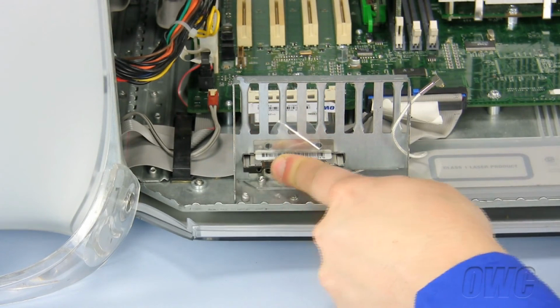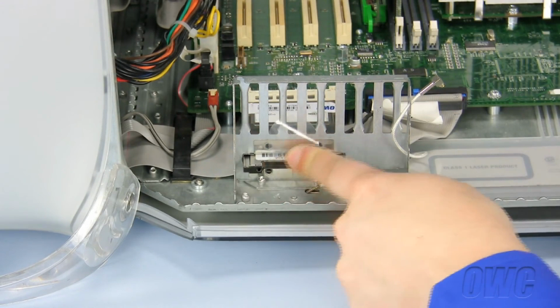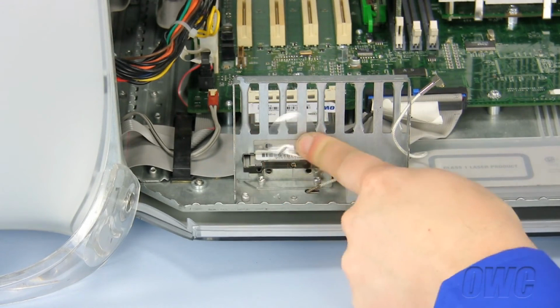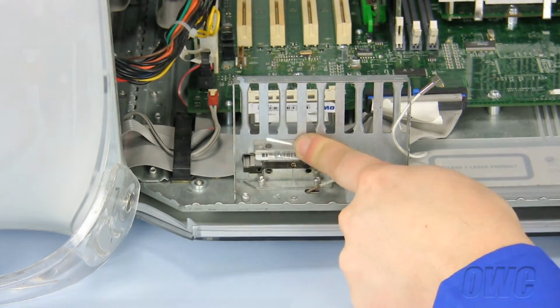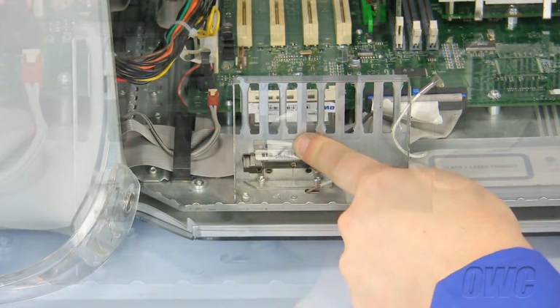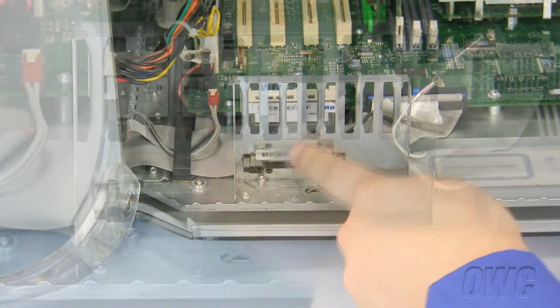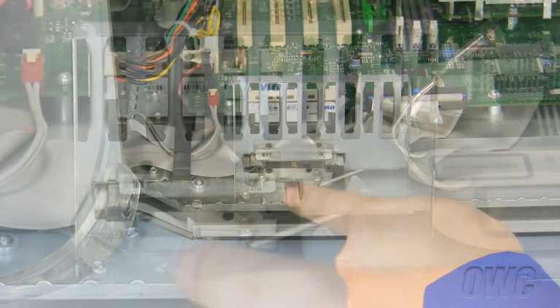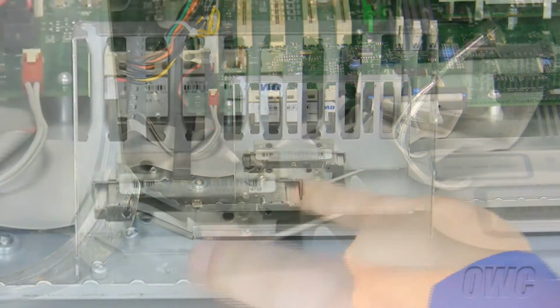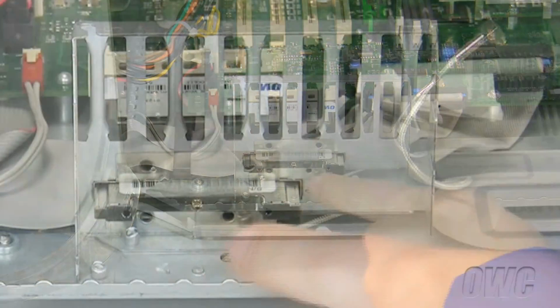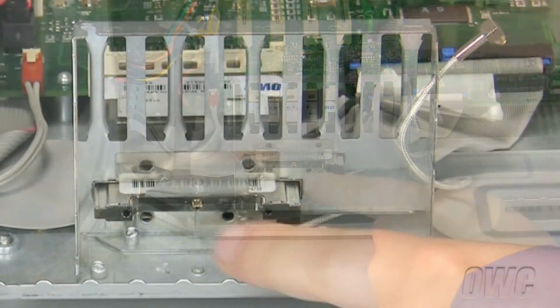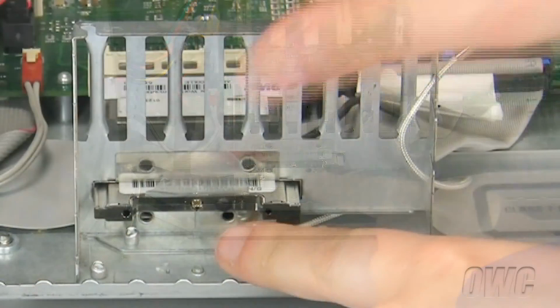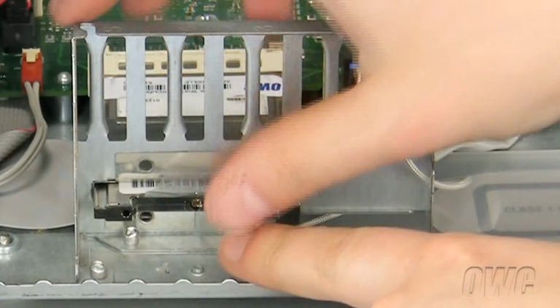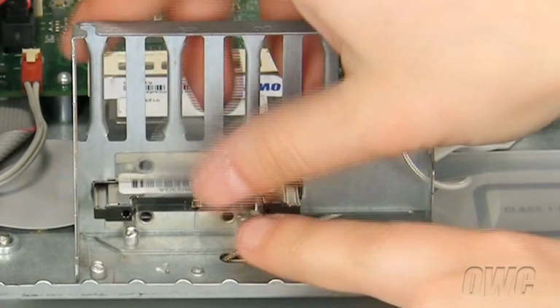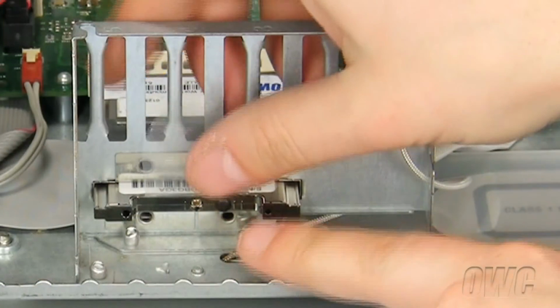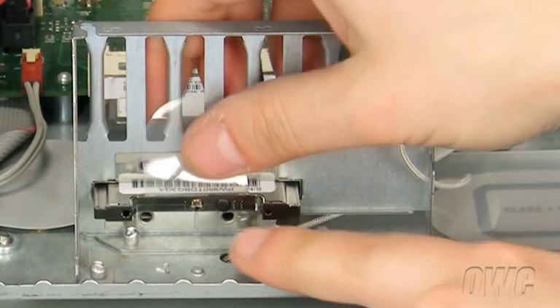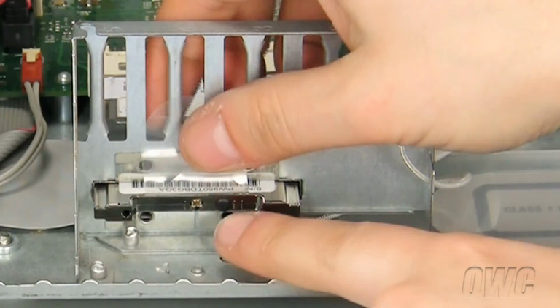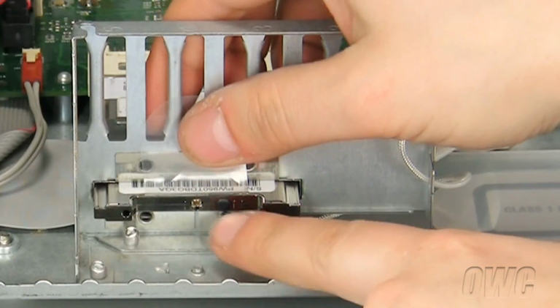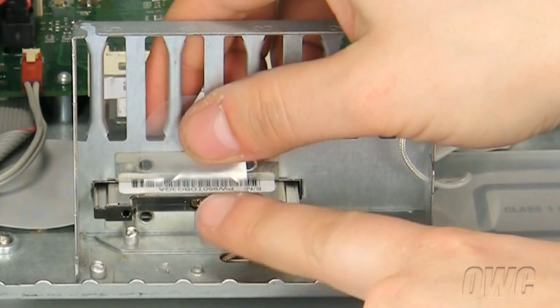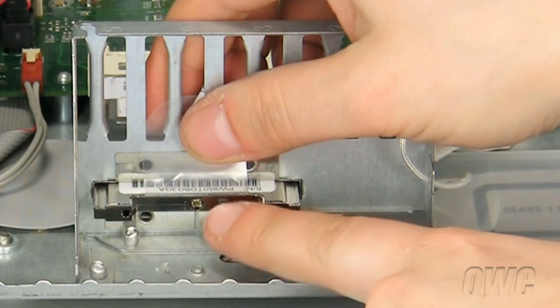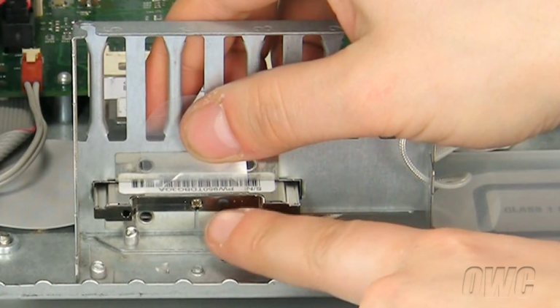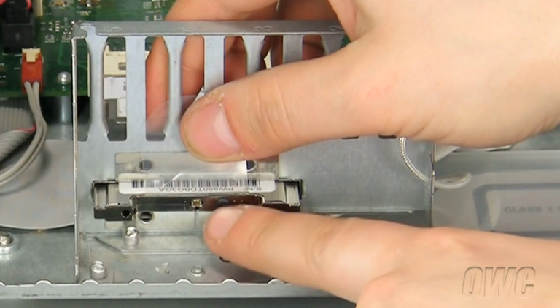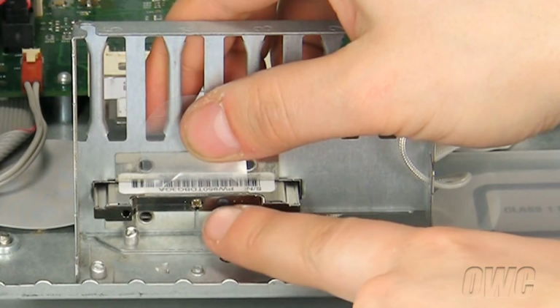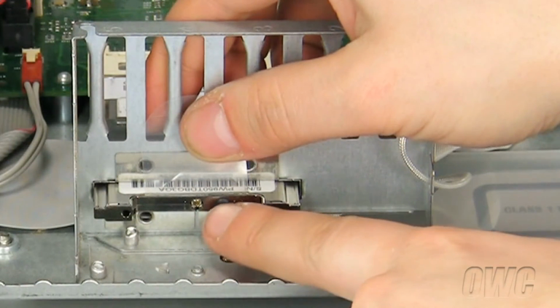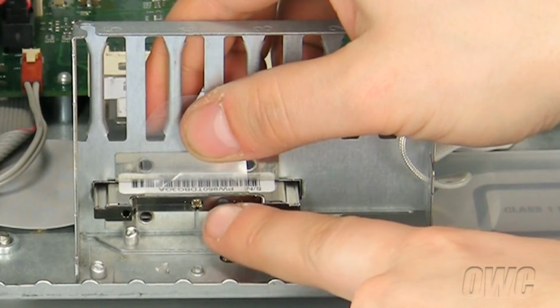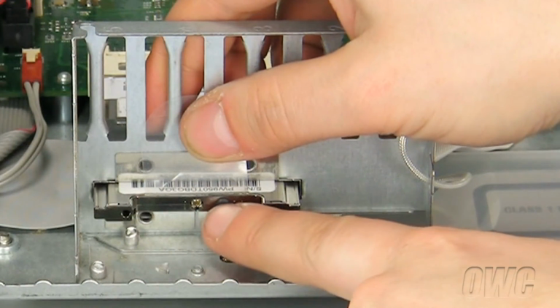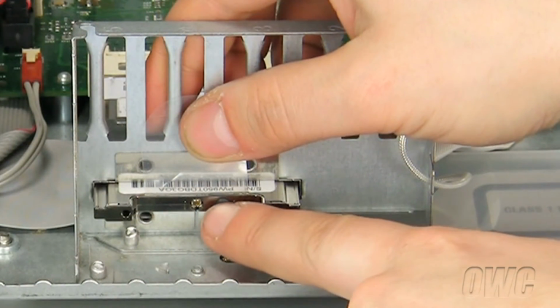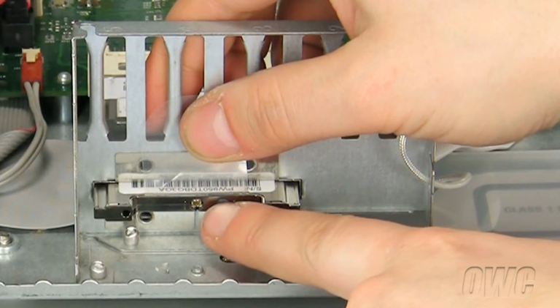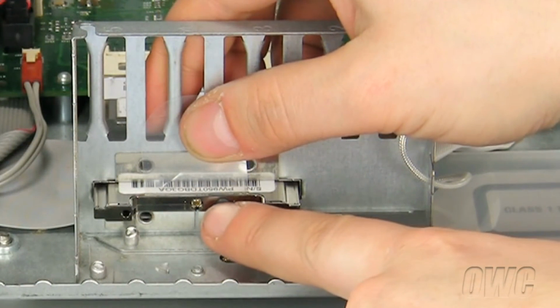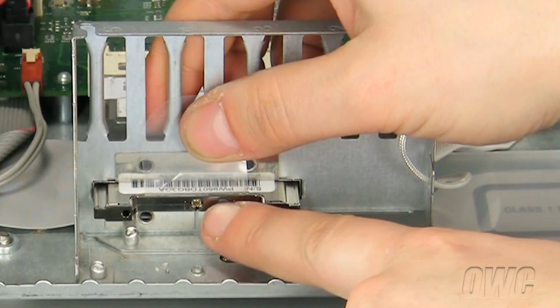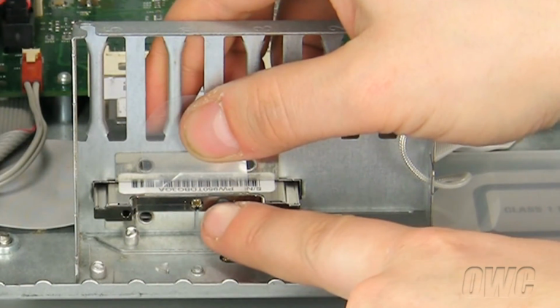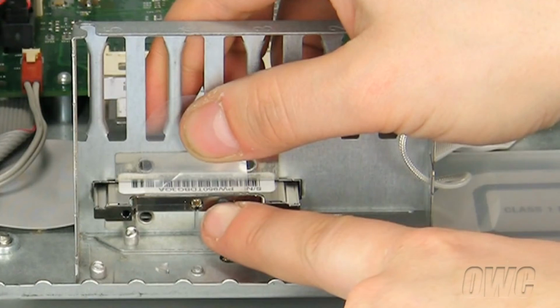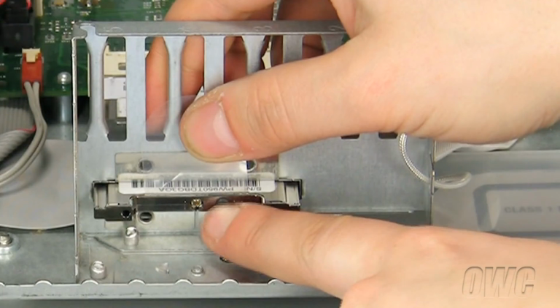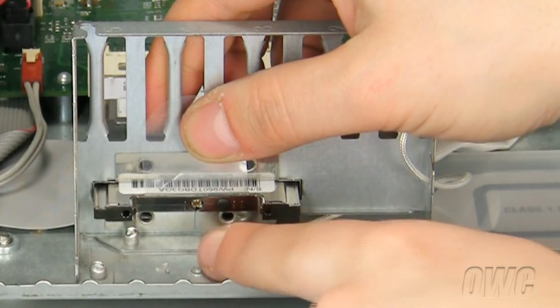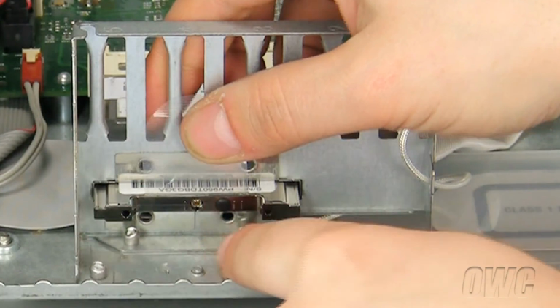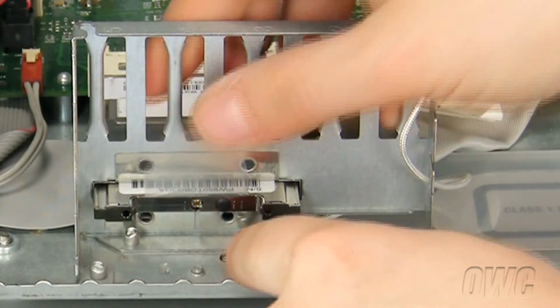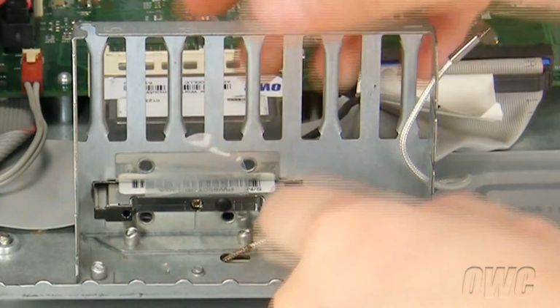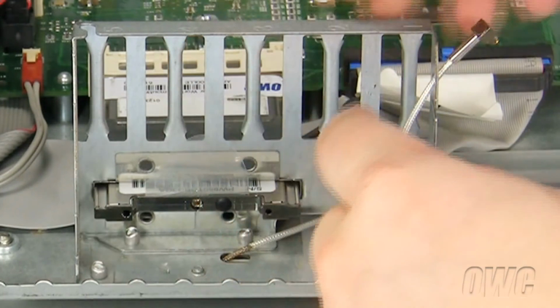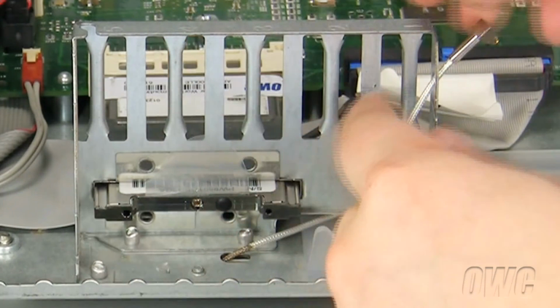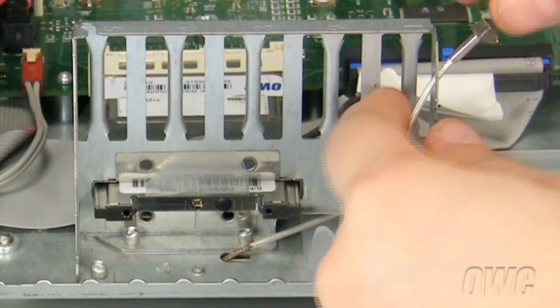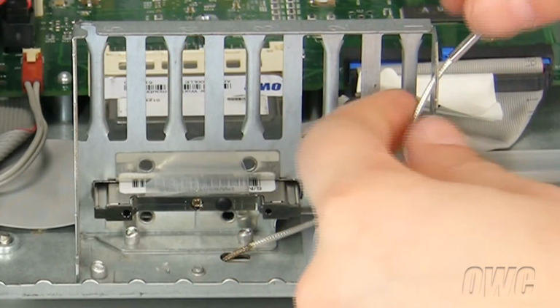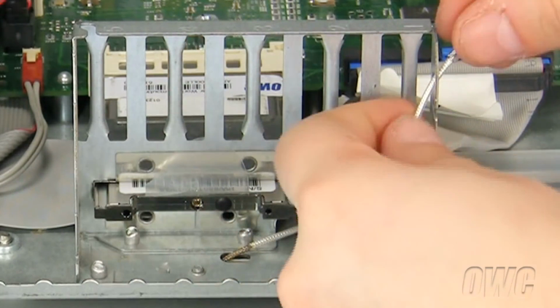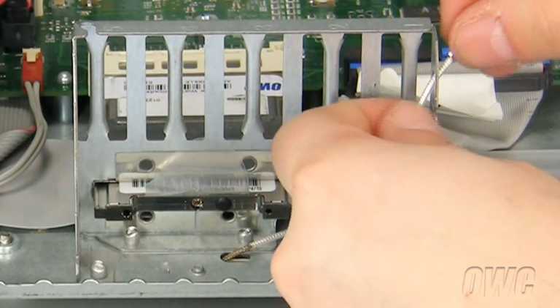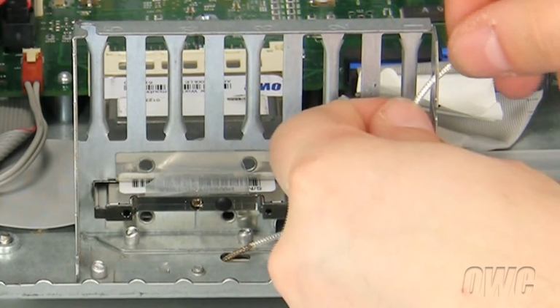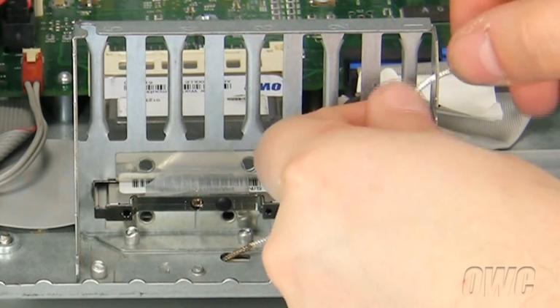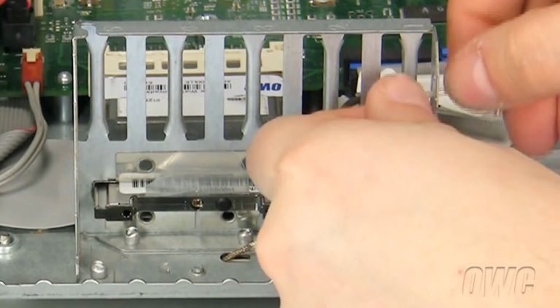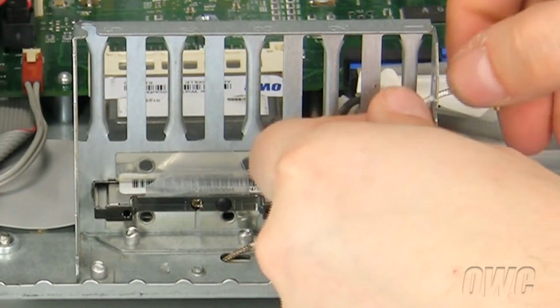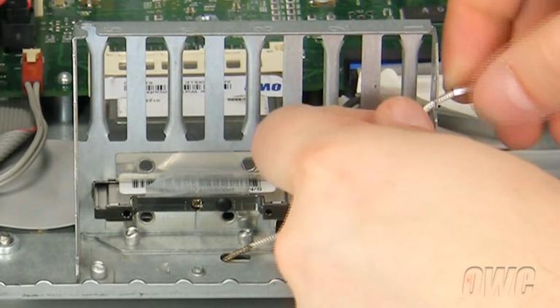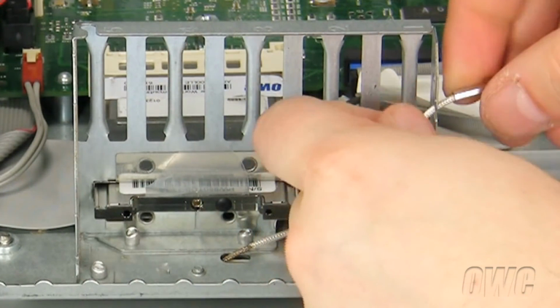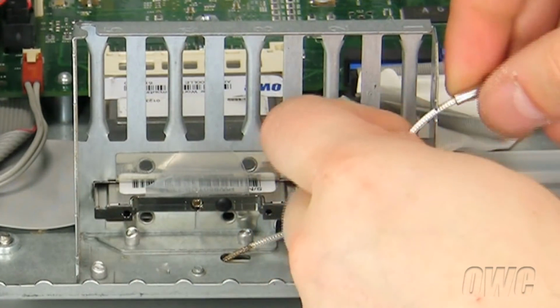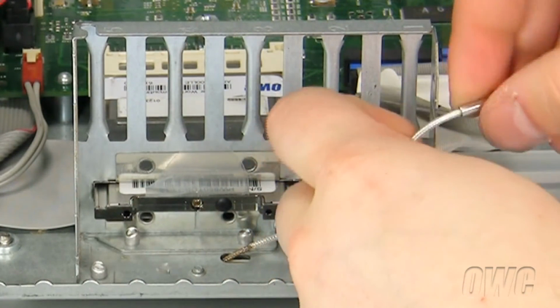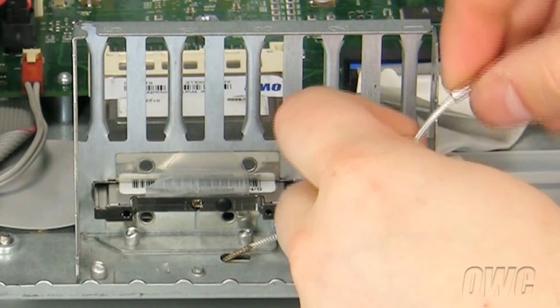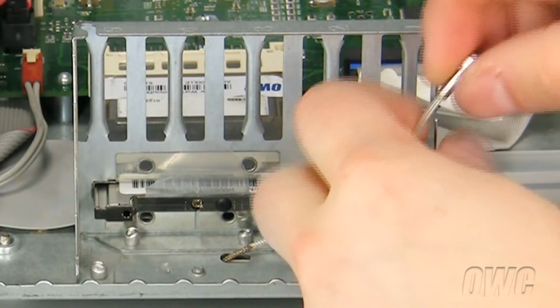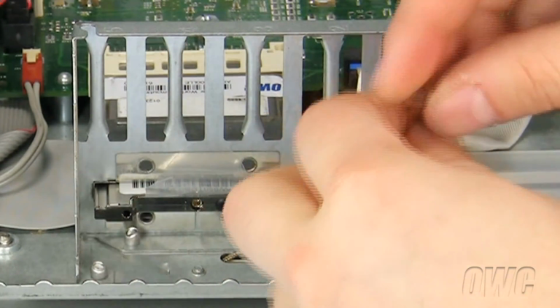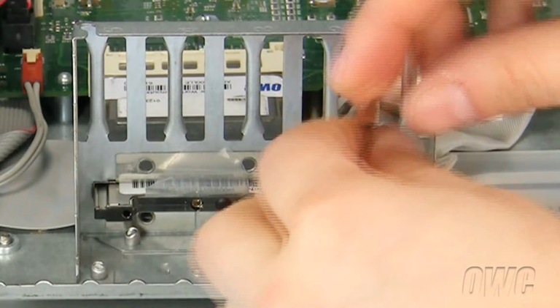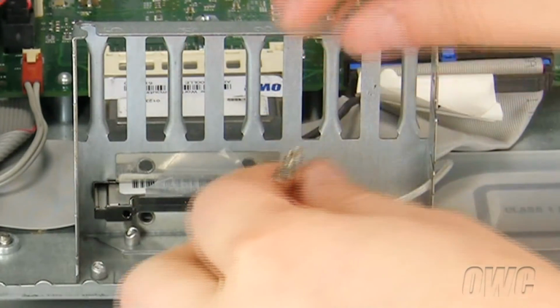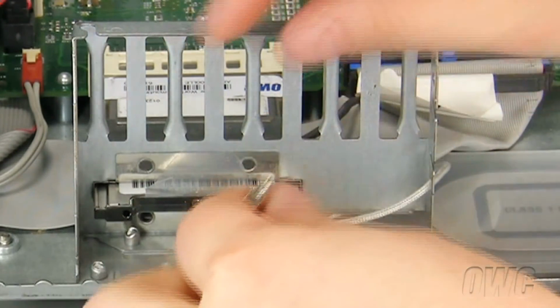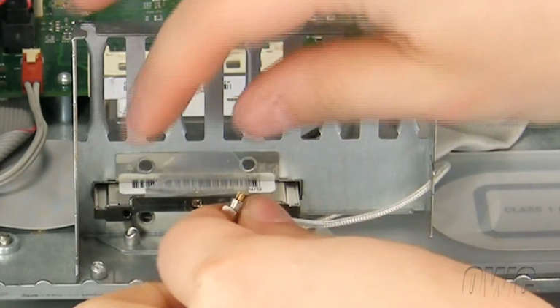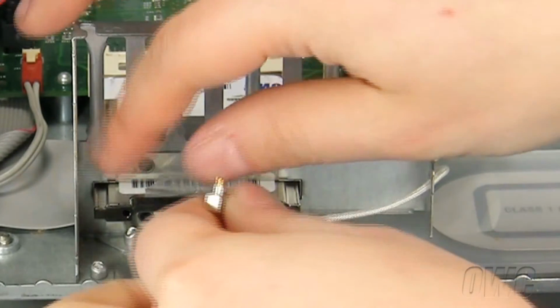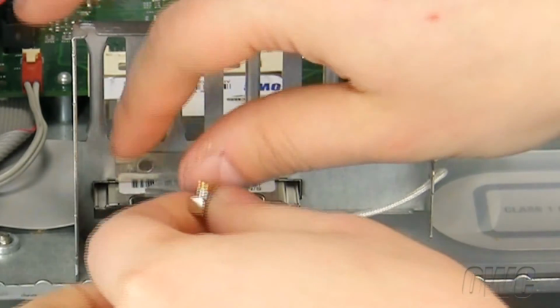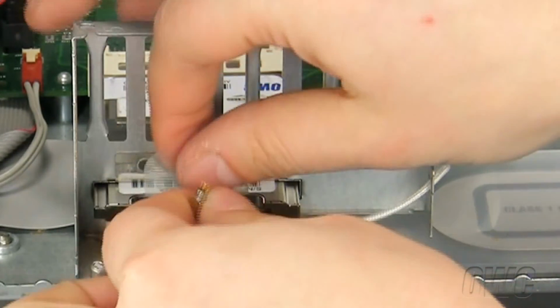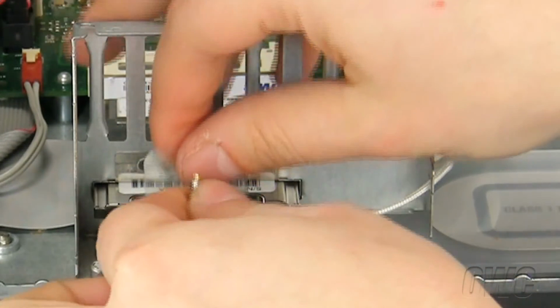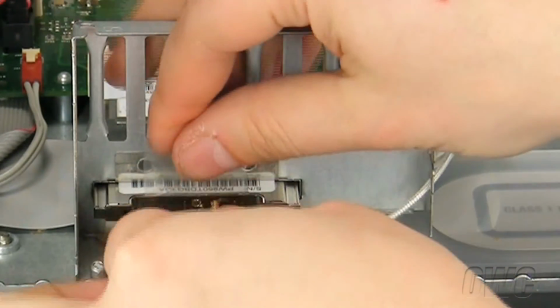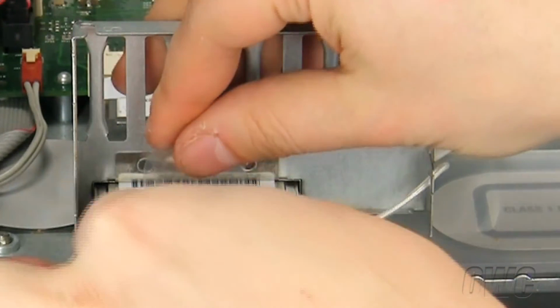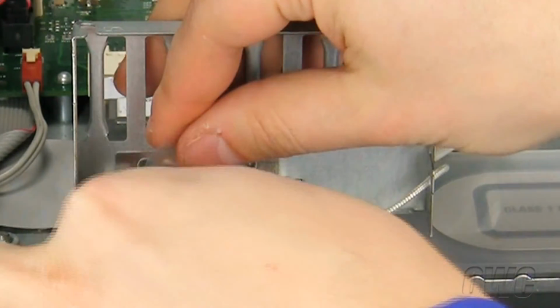The Airport card has a small hole here that we will plug our antenna into. Simply push the antenna connector all the way in.